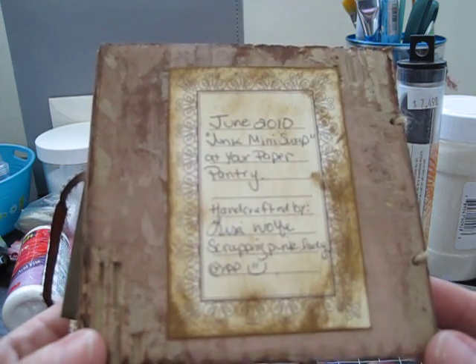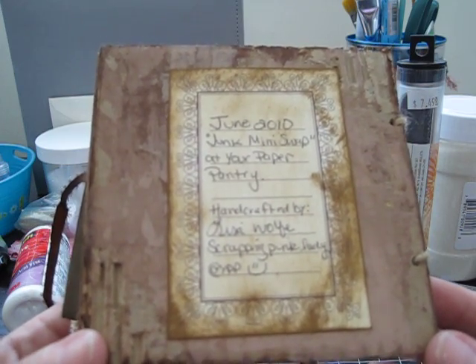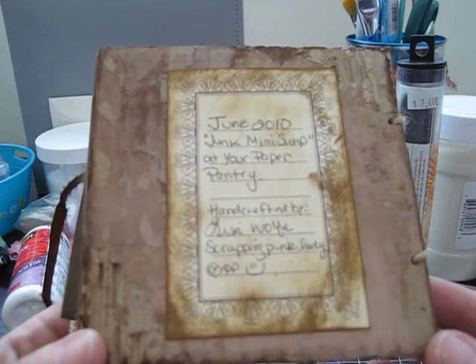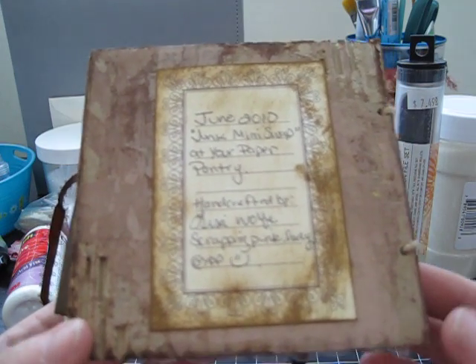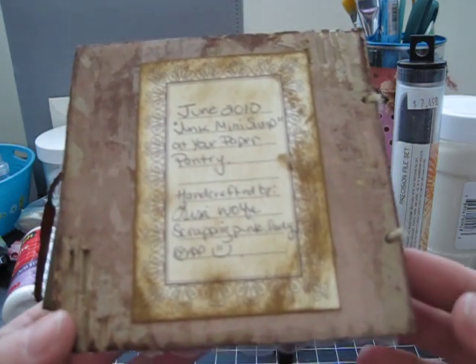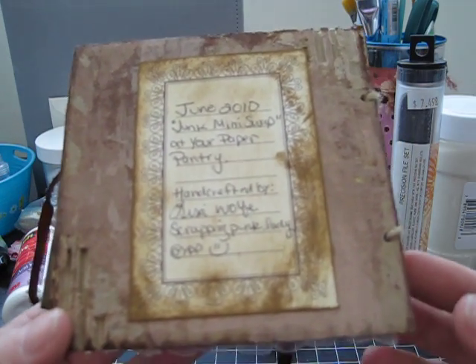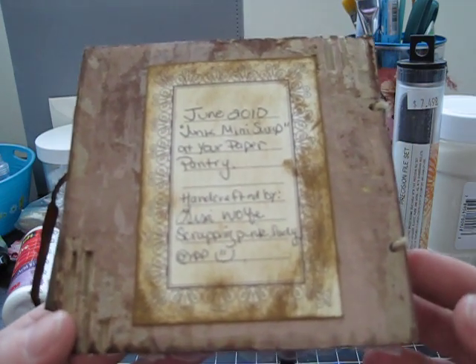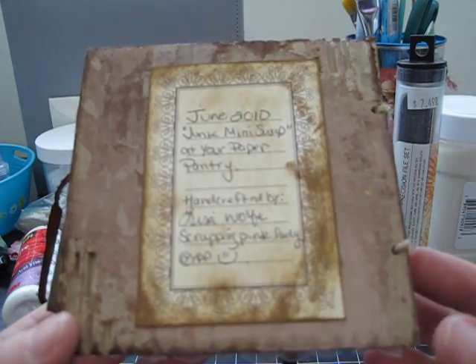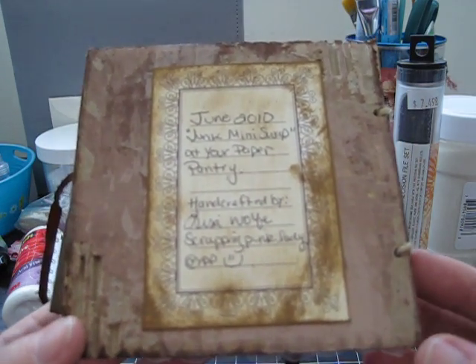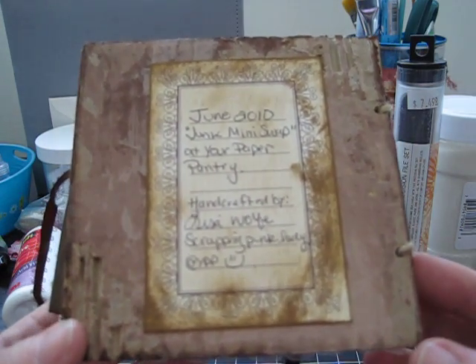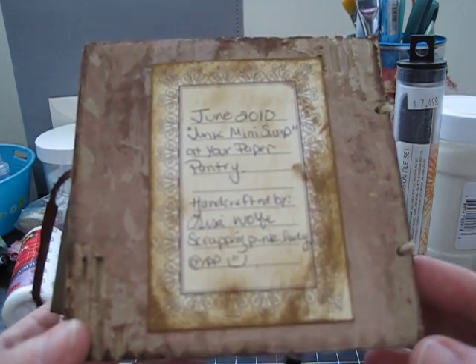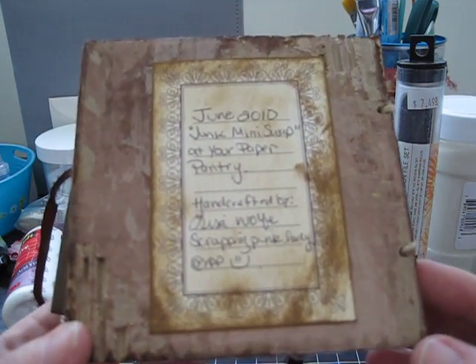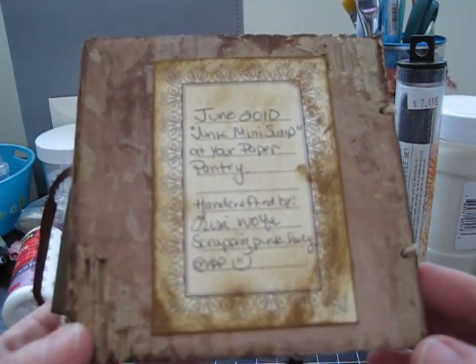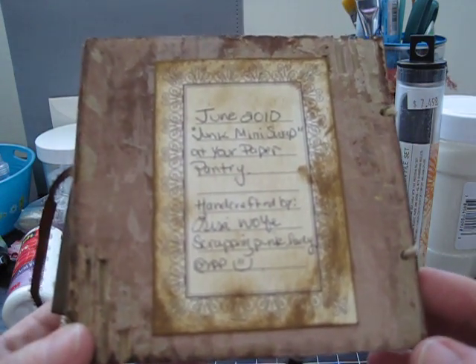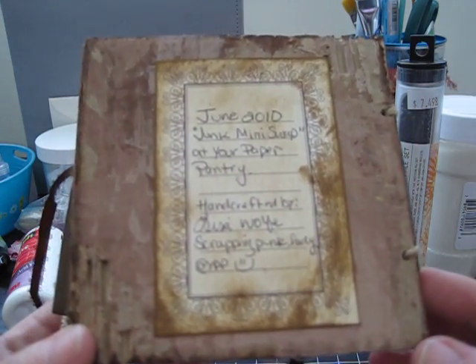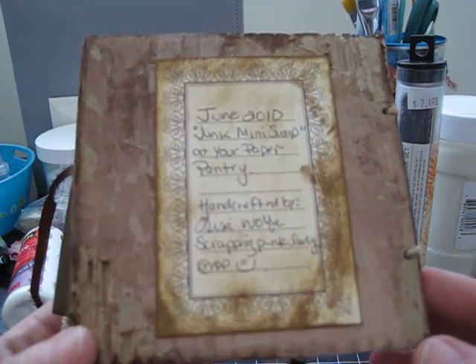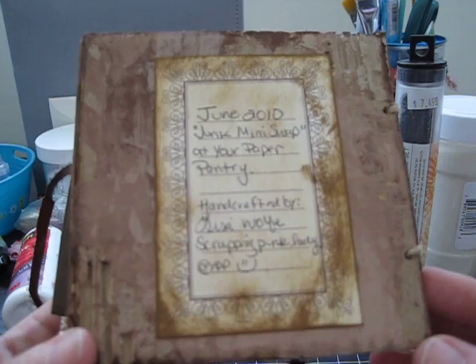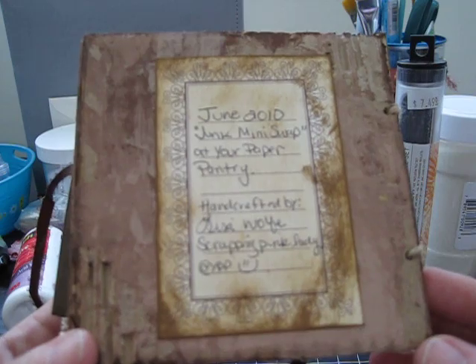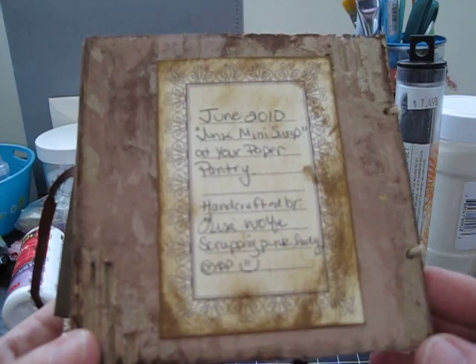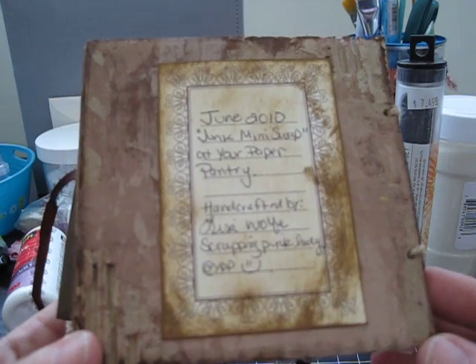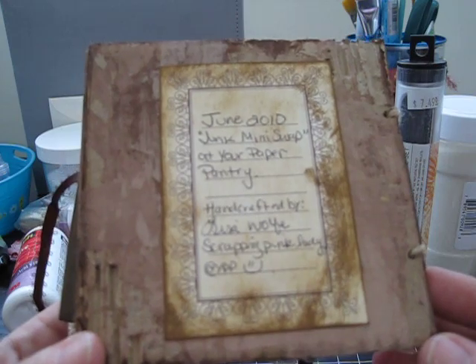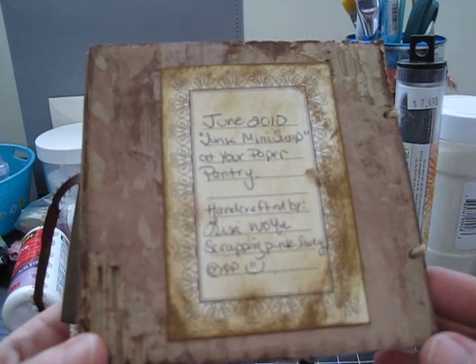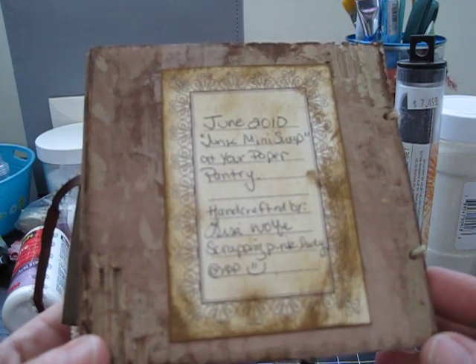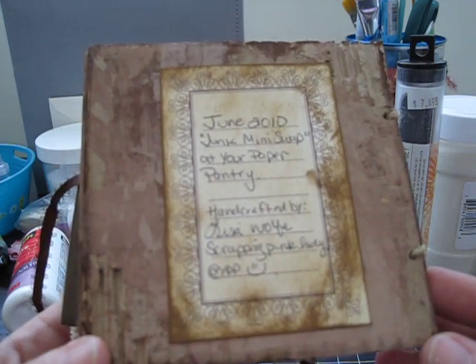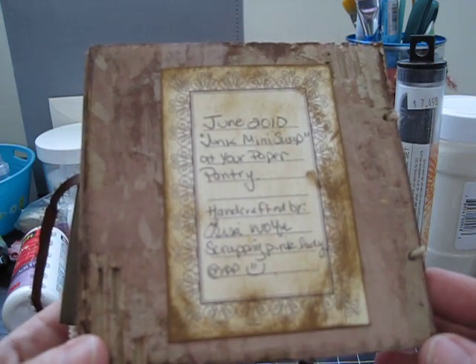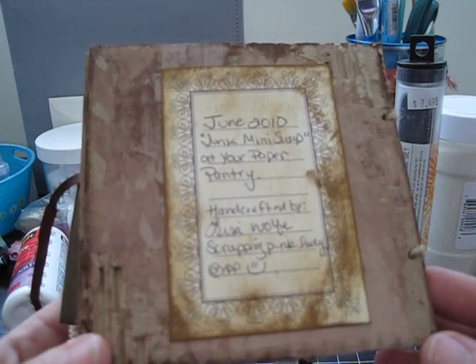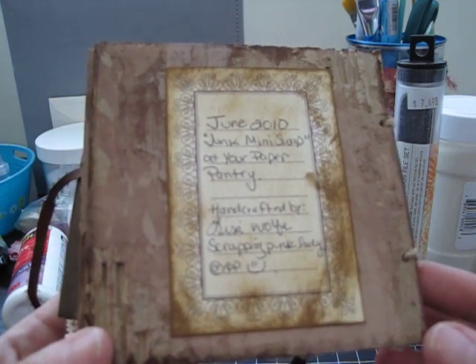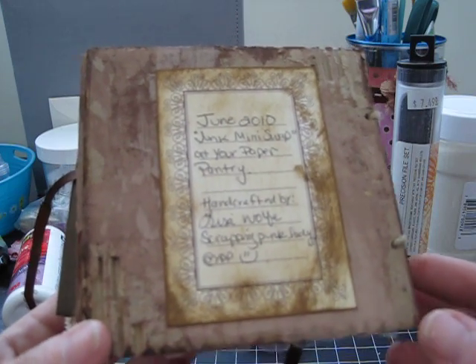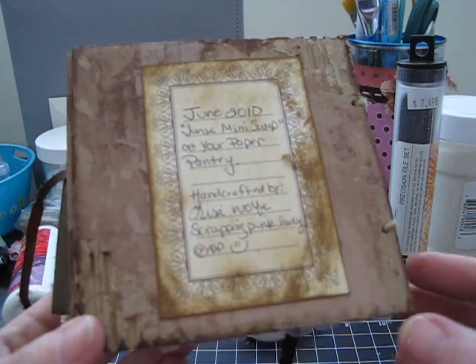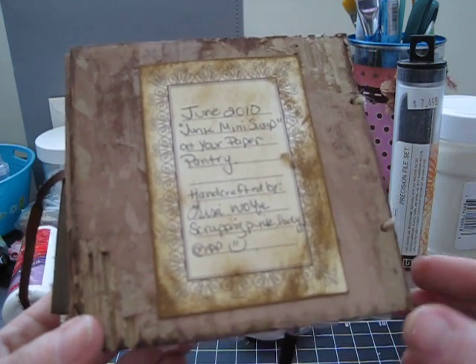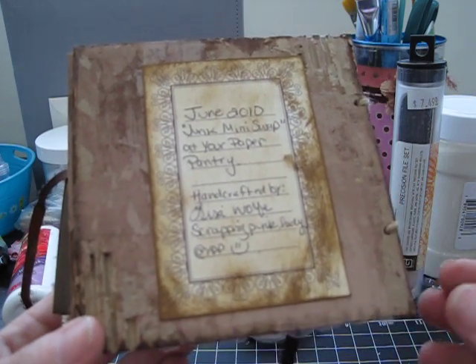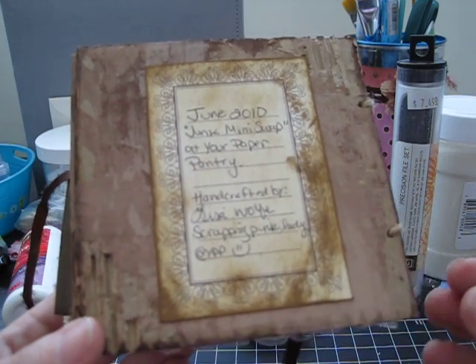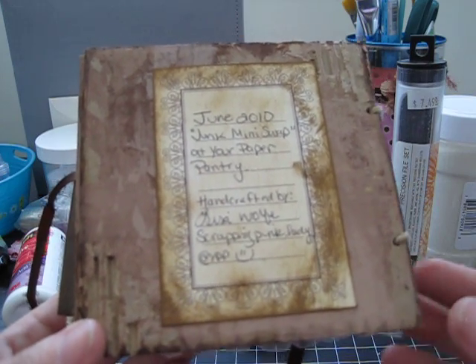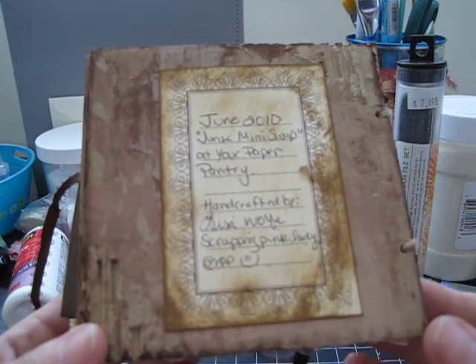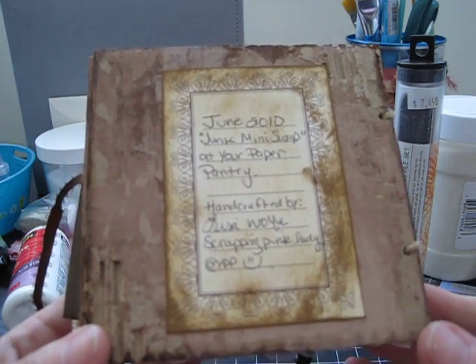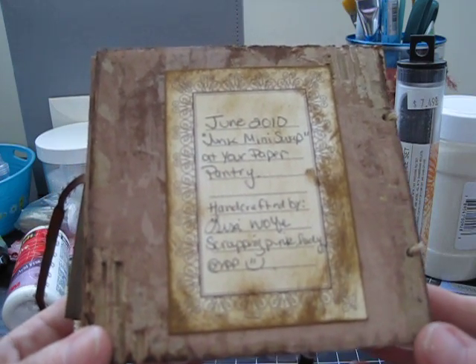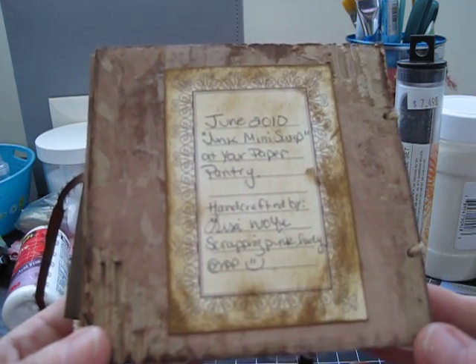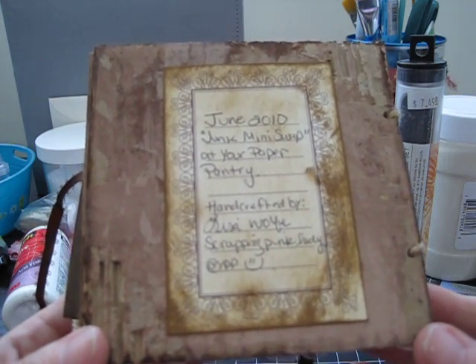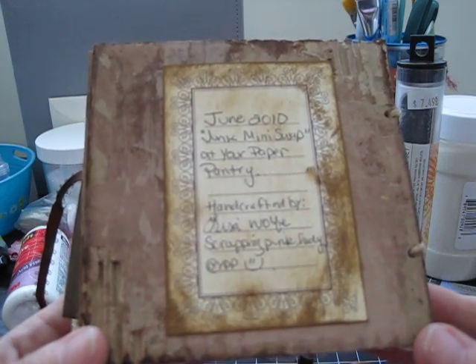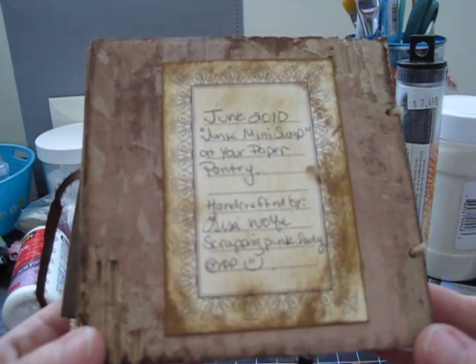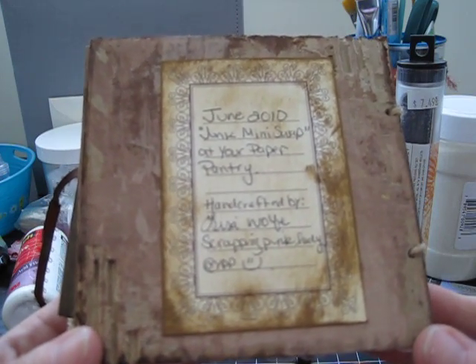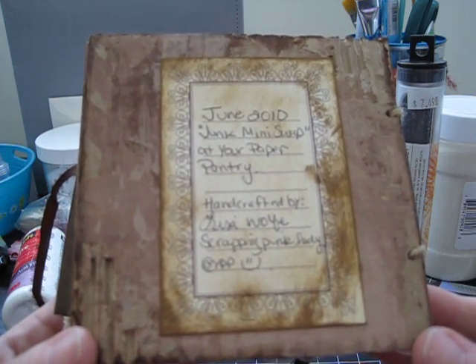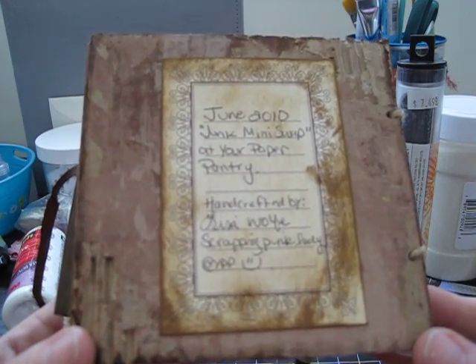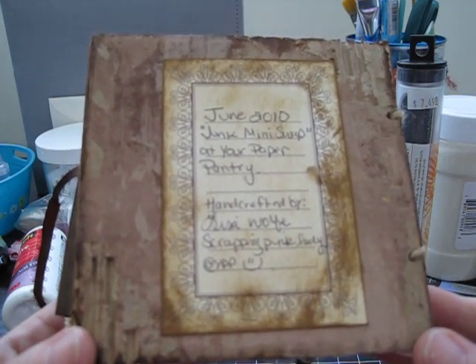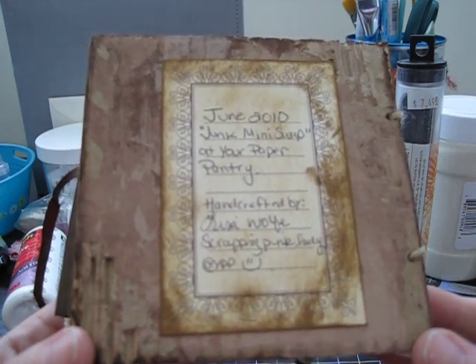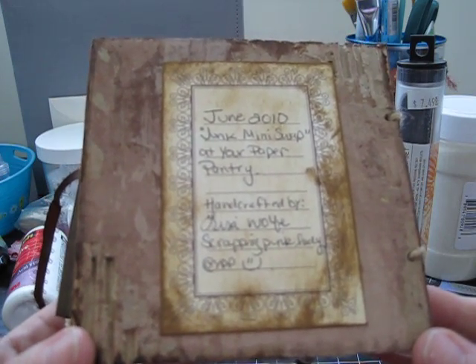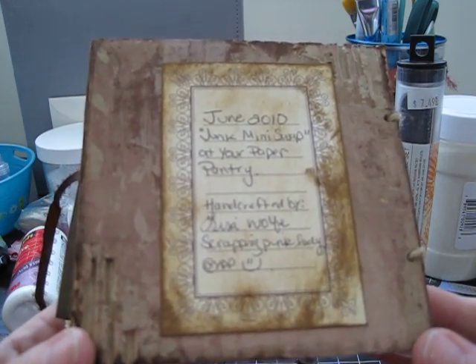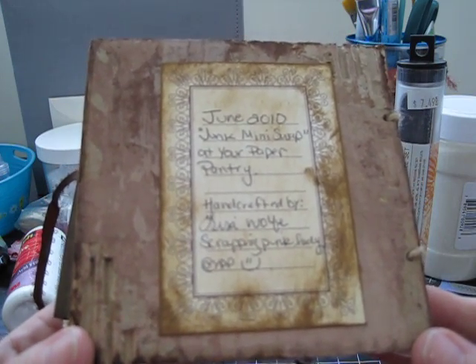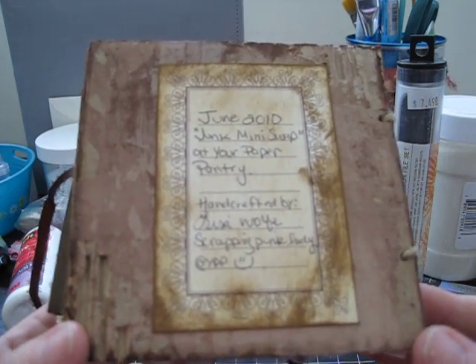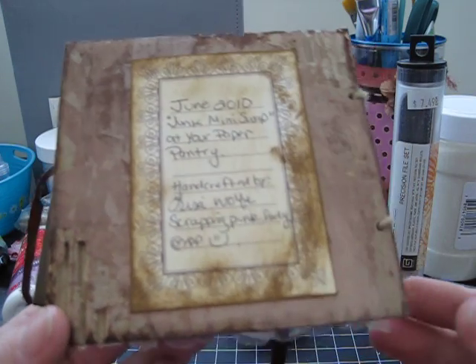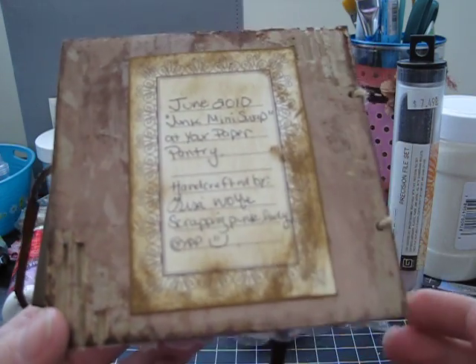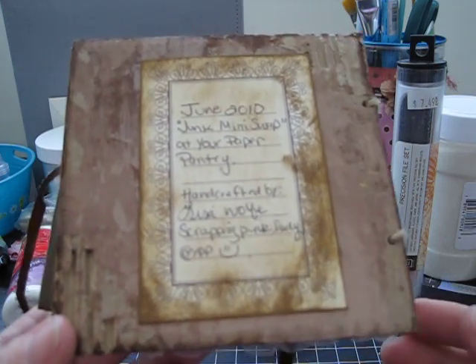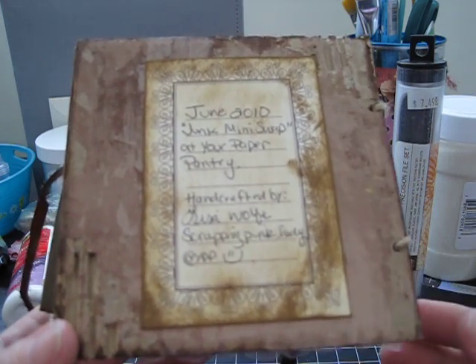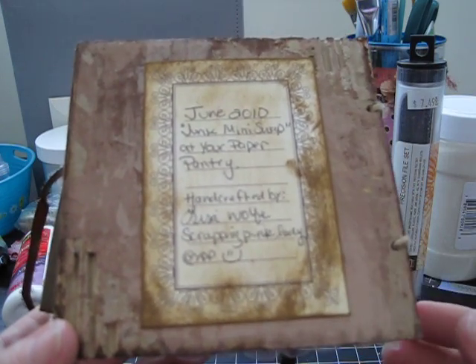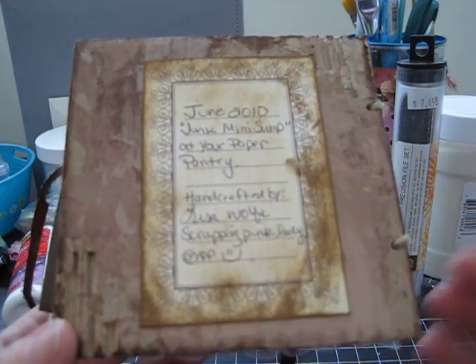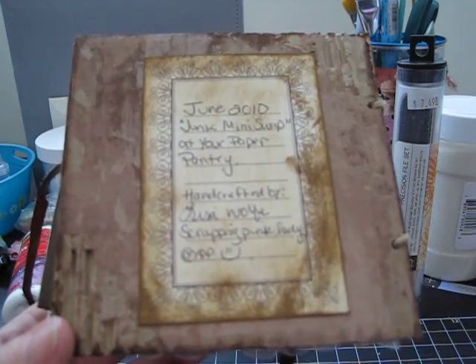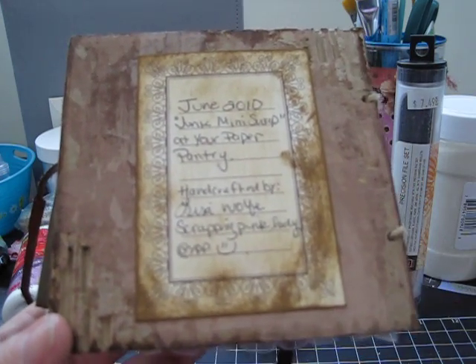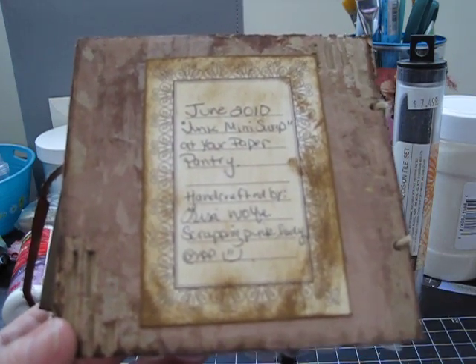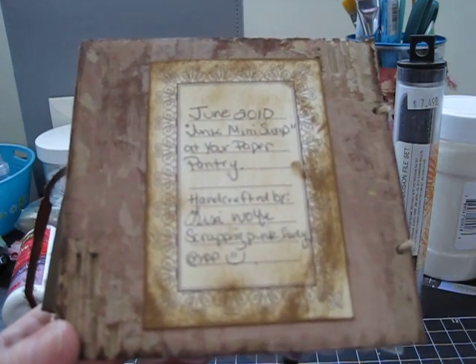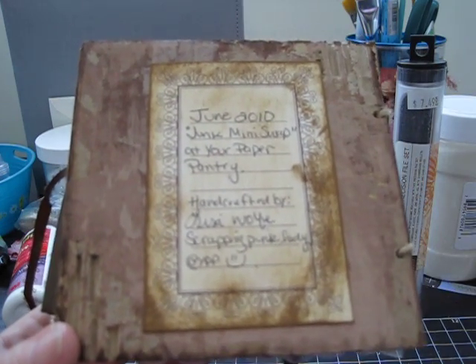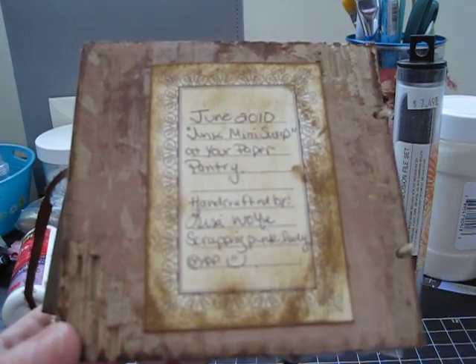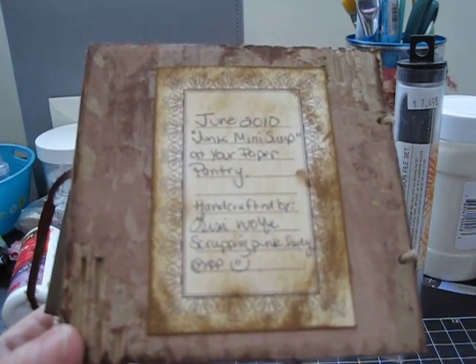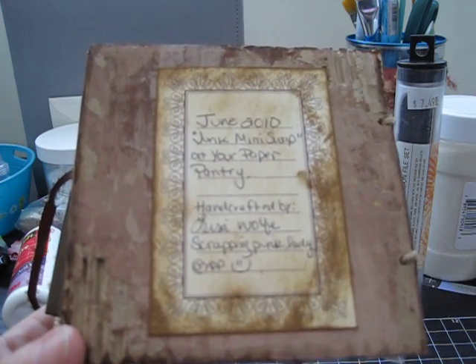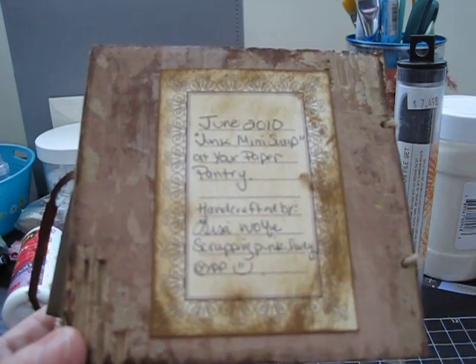If you don't want a sneak peek to see what your mini looks like, then don't watch — I'll put that in the title. Thanks for watching, ladies, have a great day, bye bye!